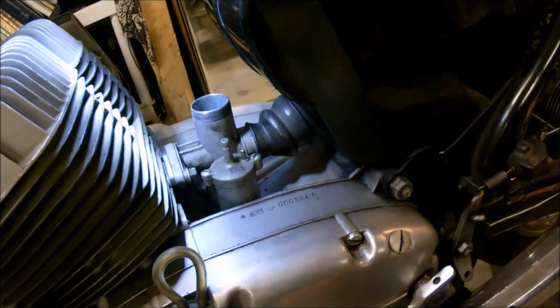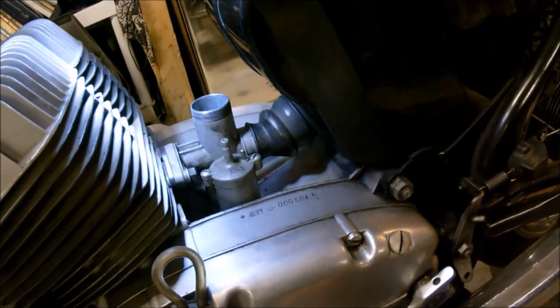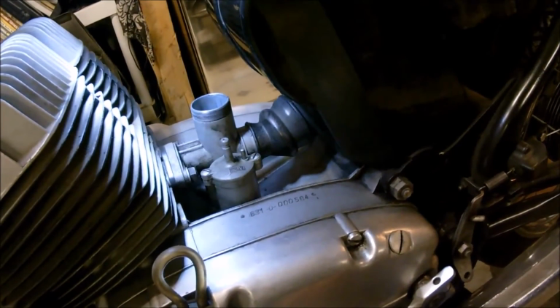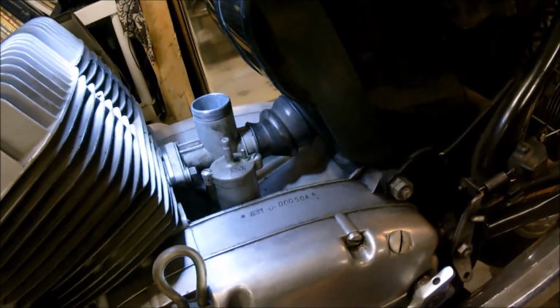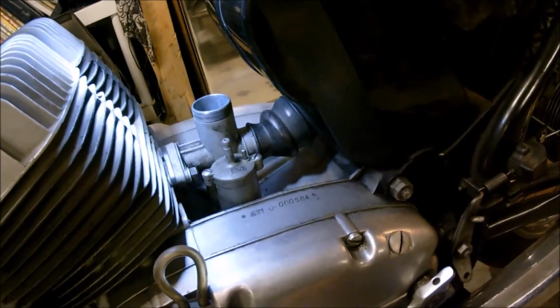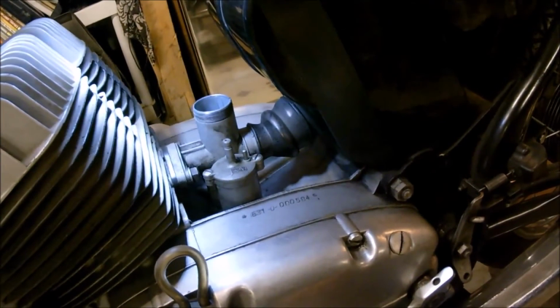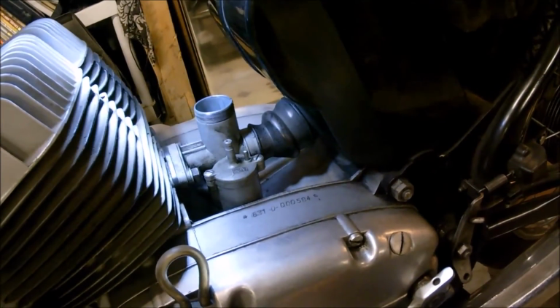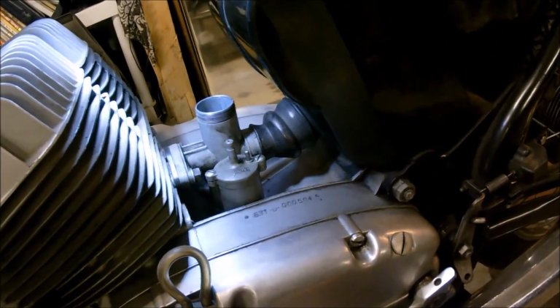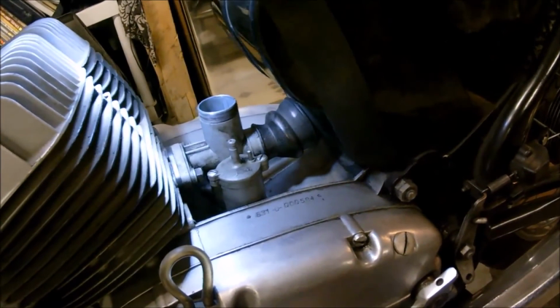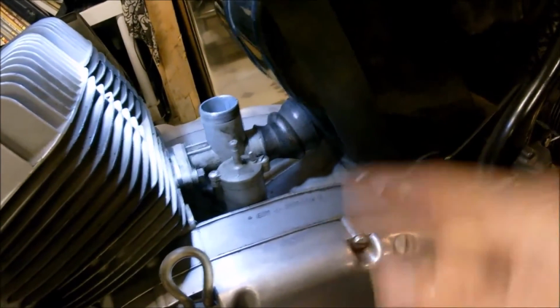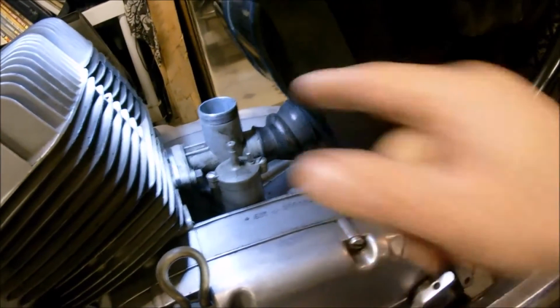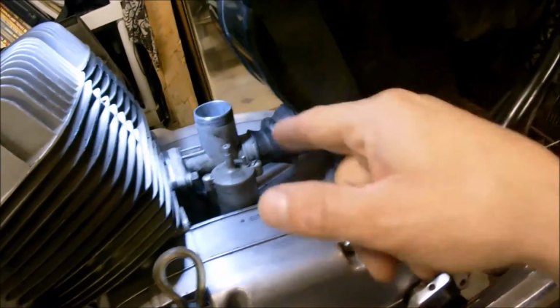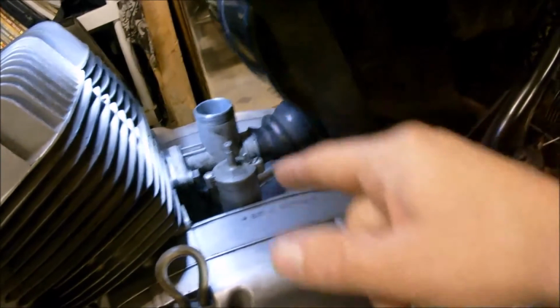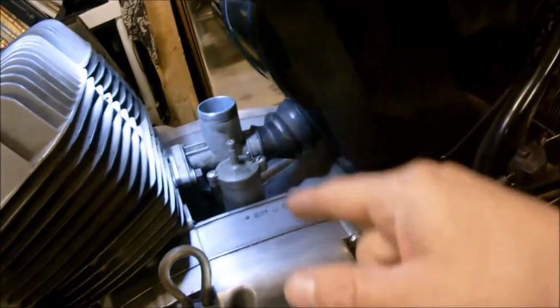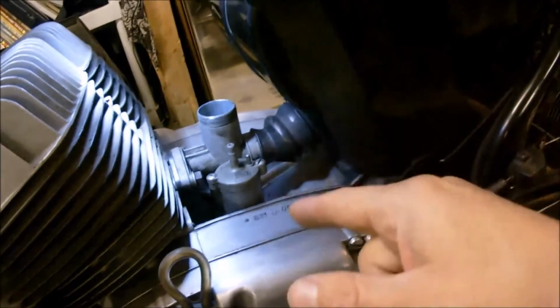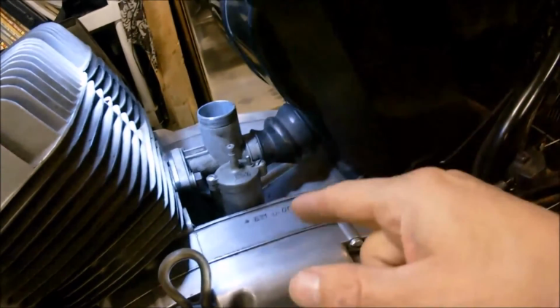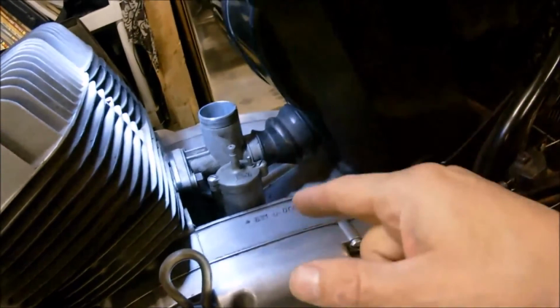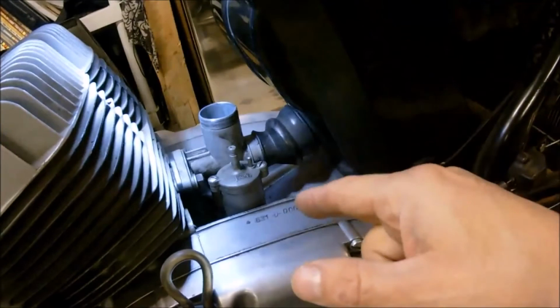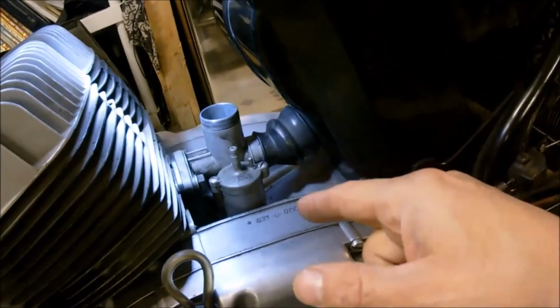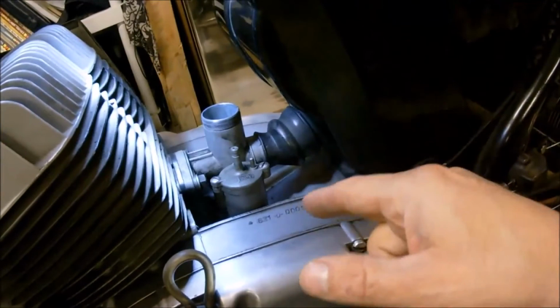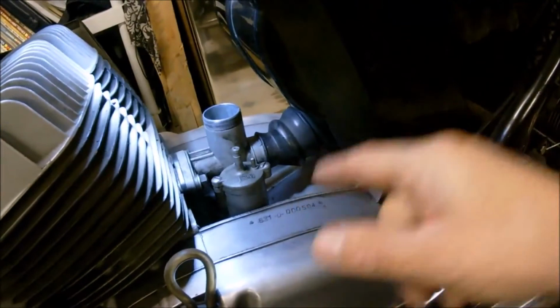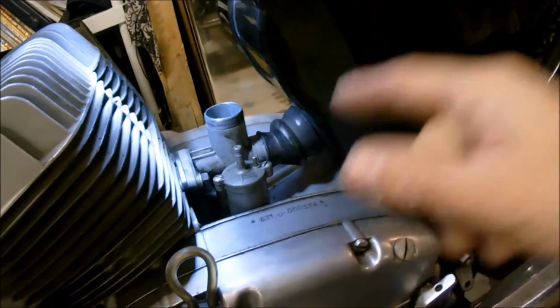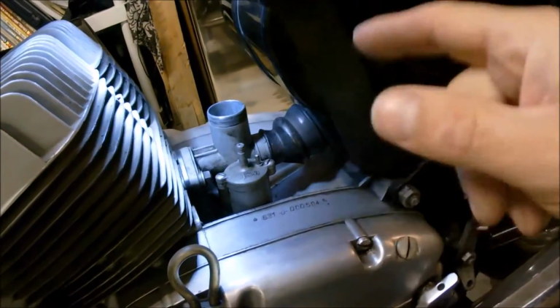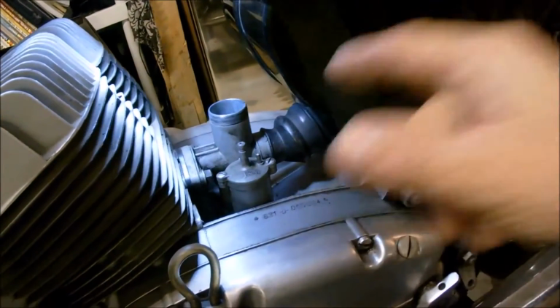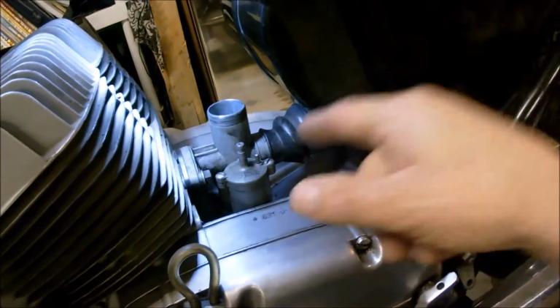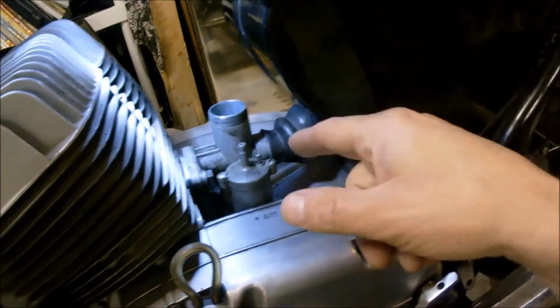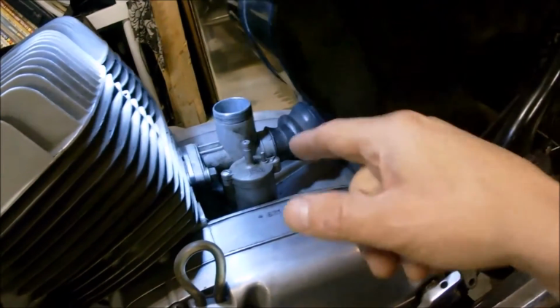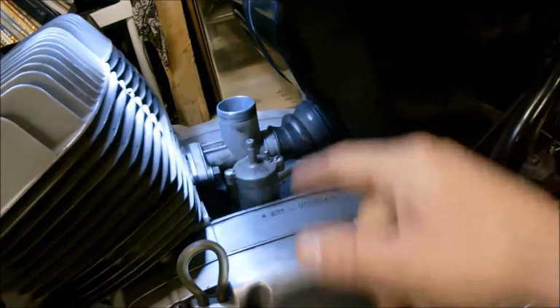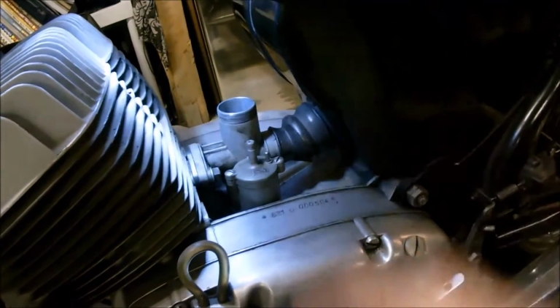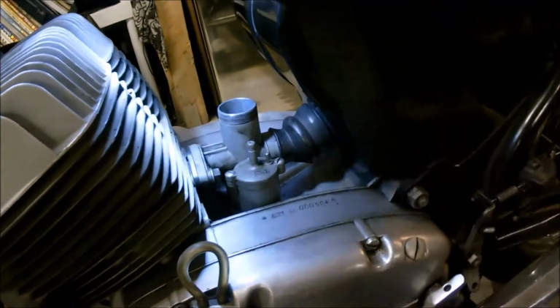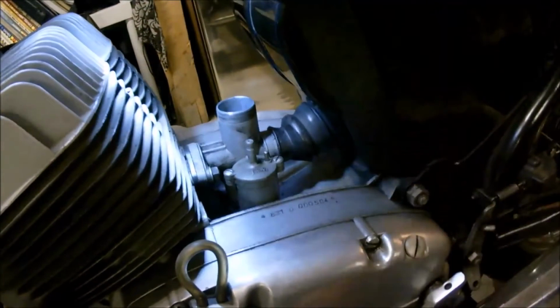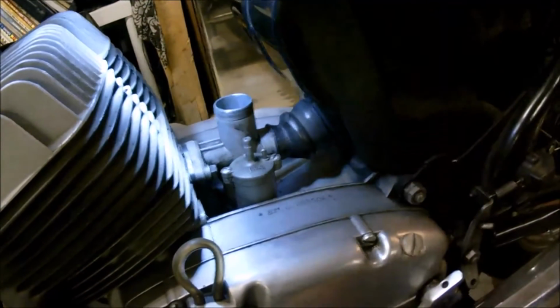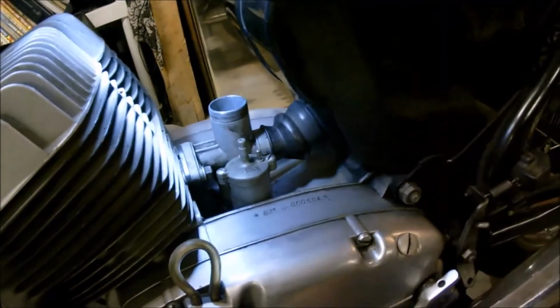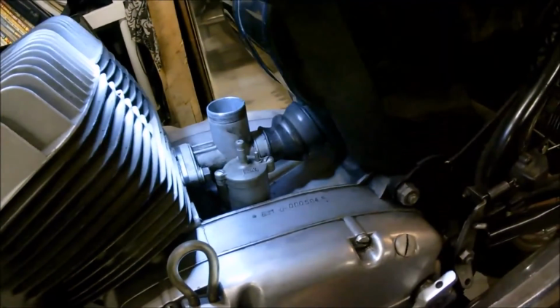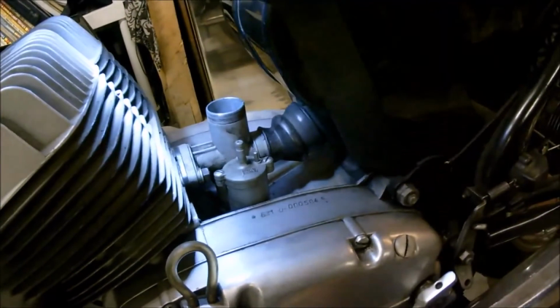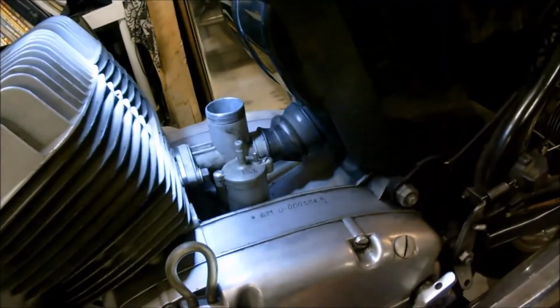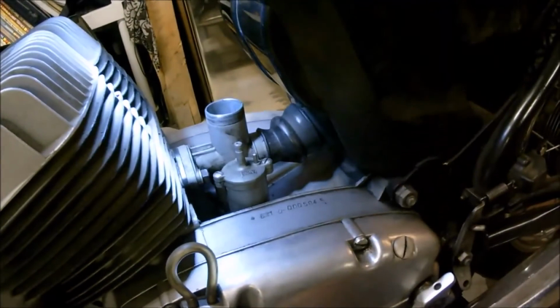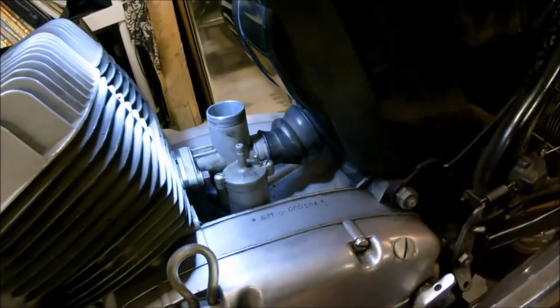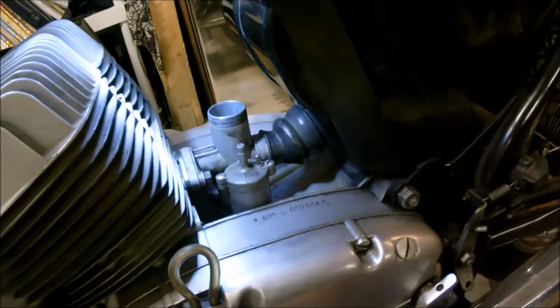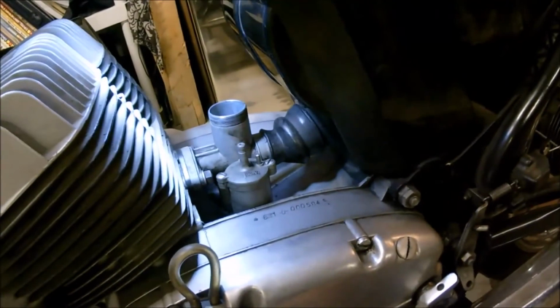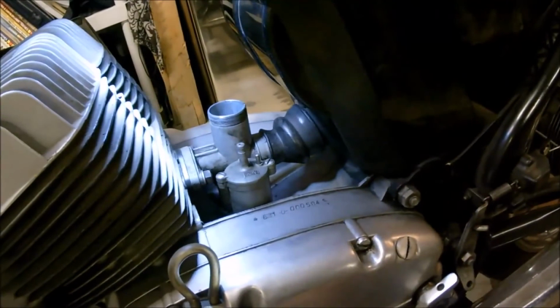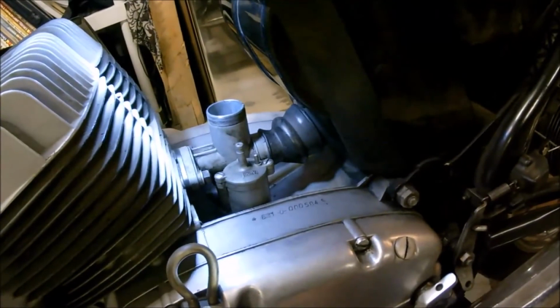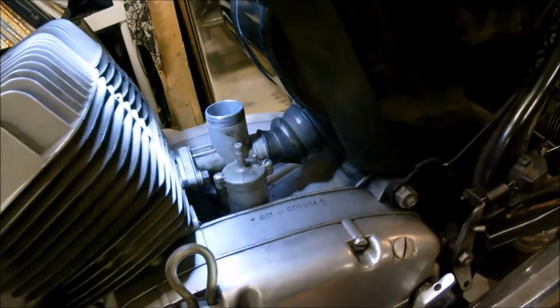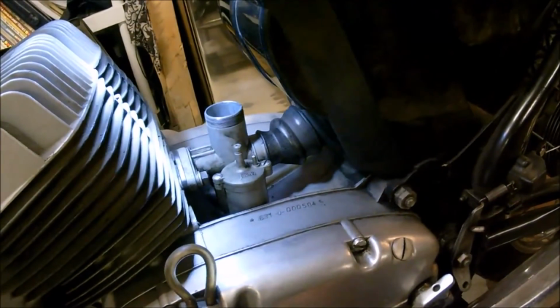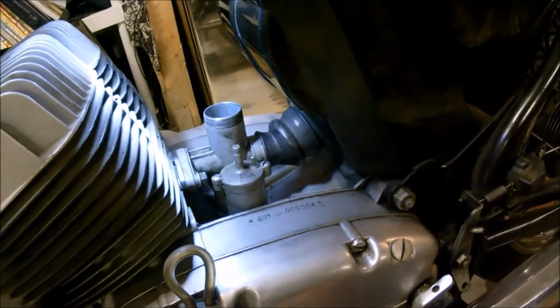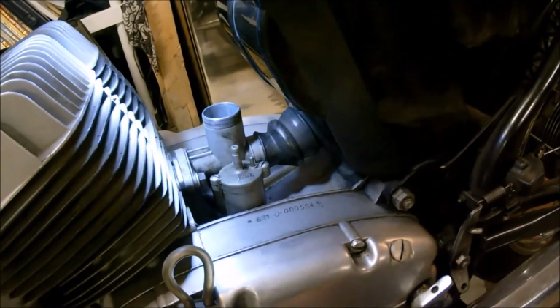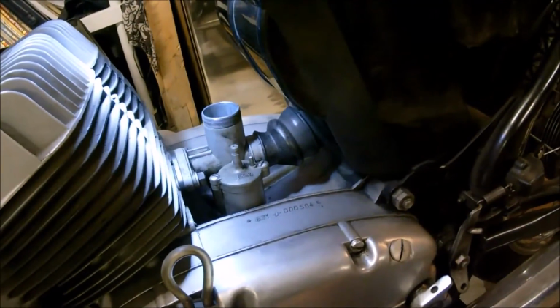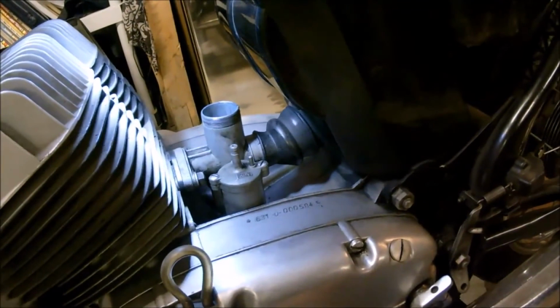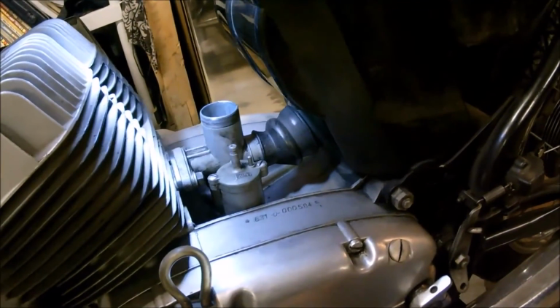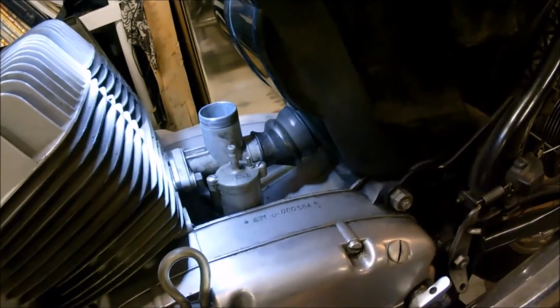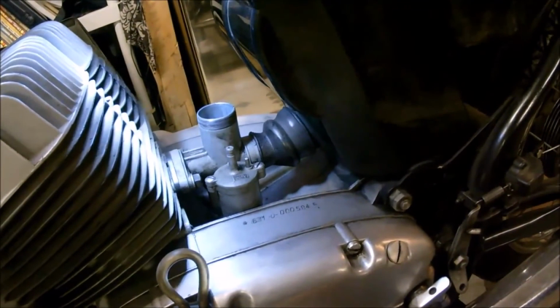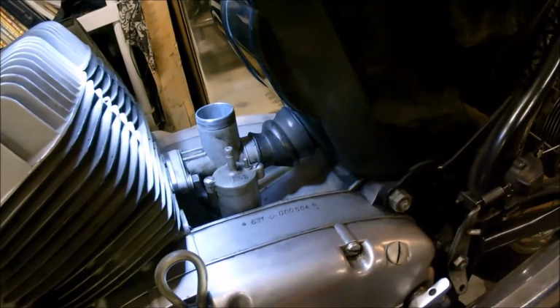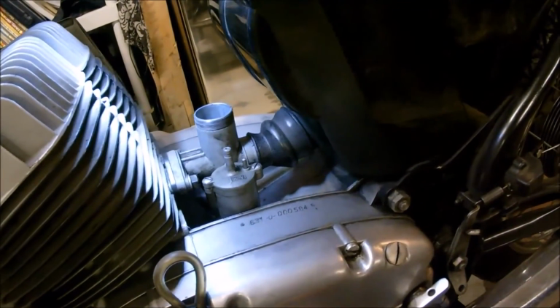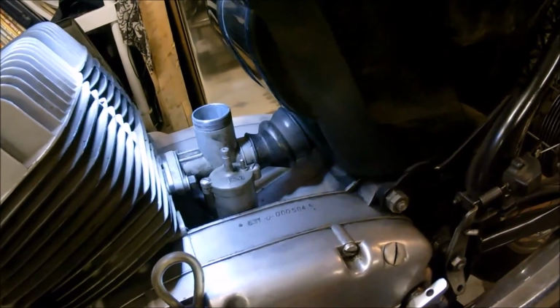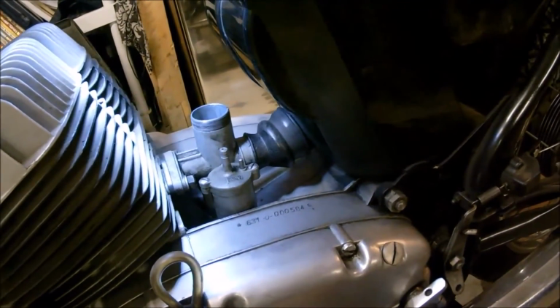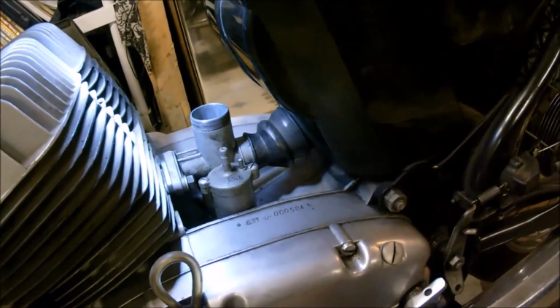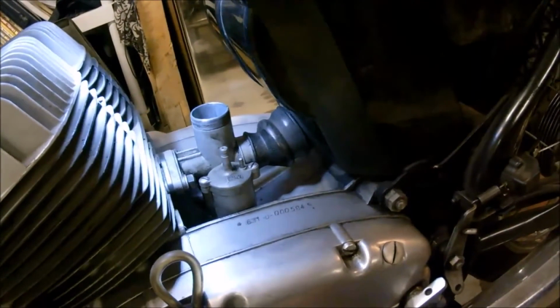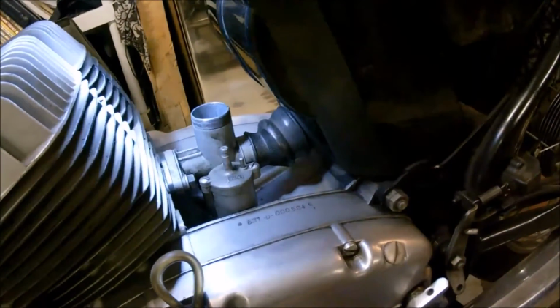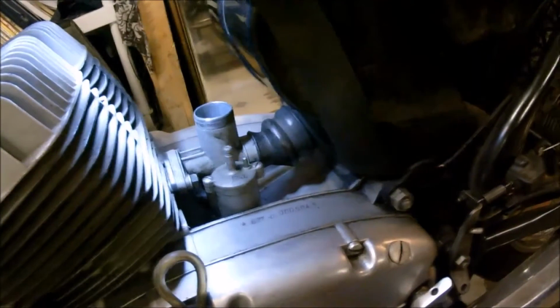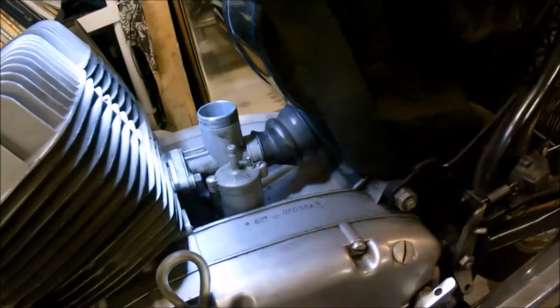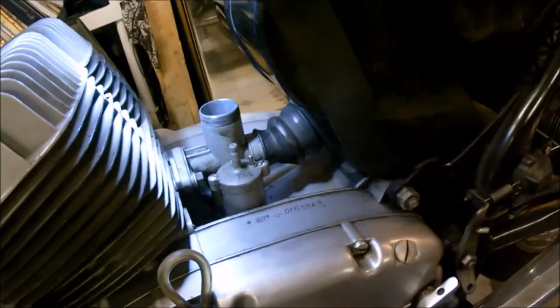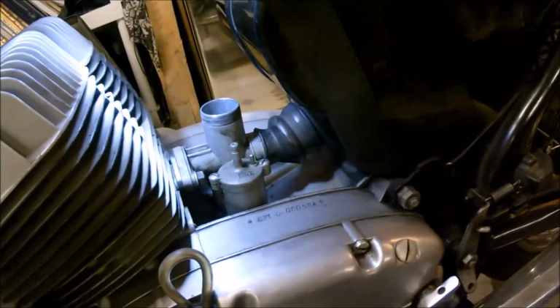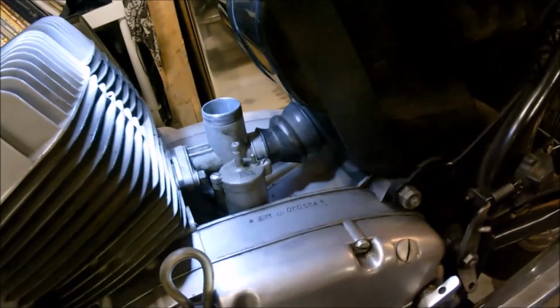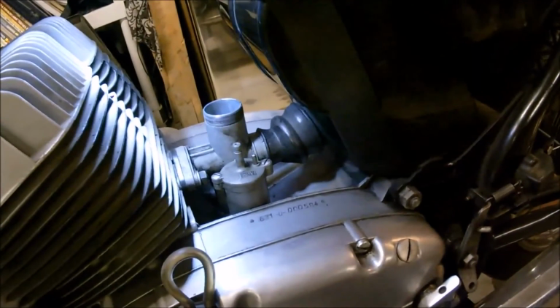I'll just step back so you can watch me take this off and we'll get it on the bench and see what she looks like inside.